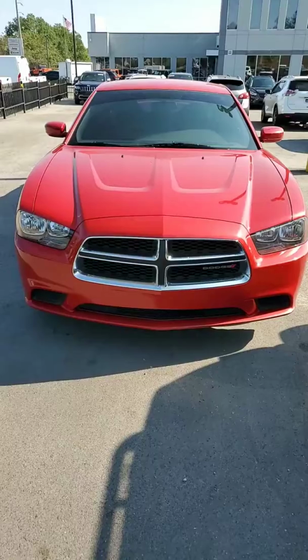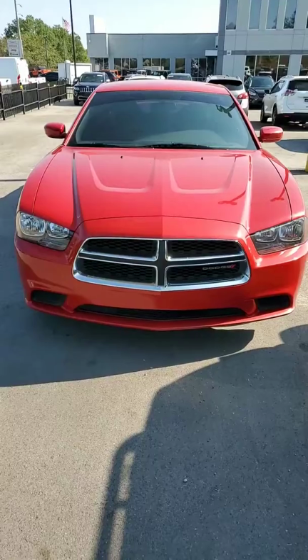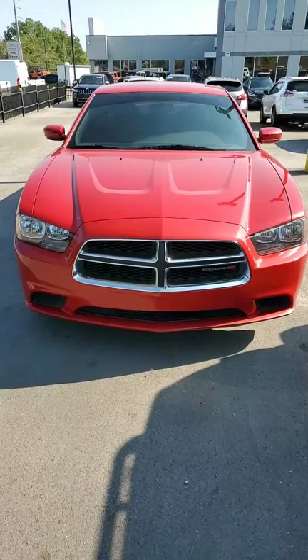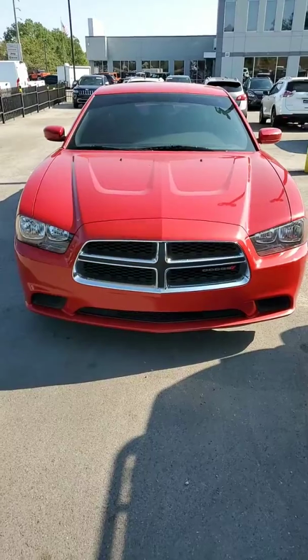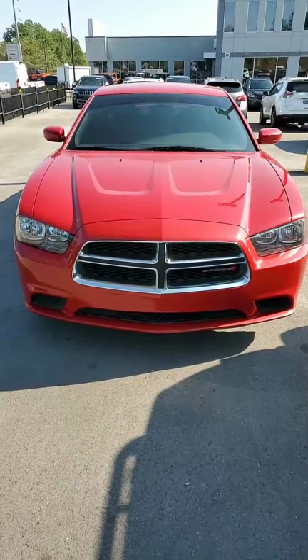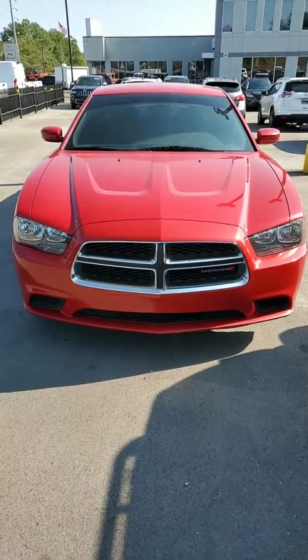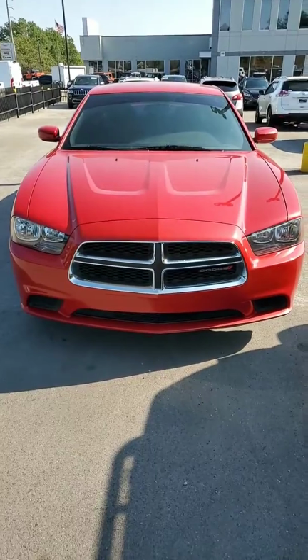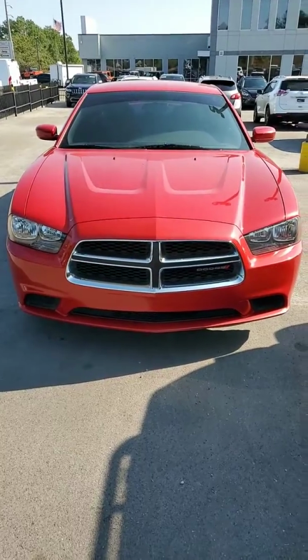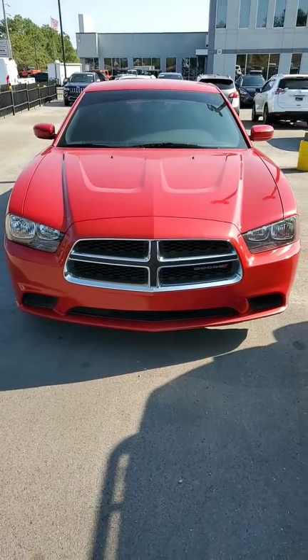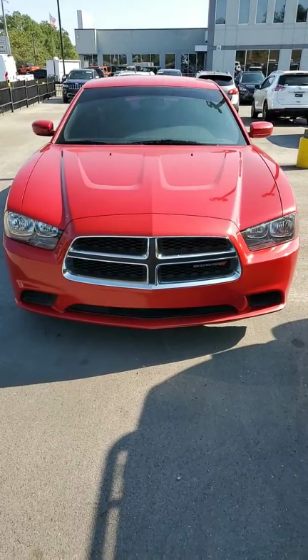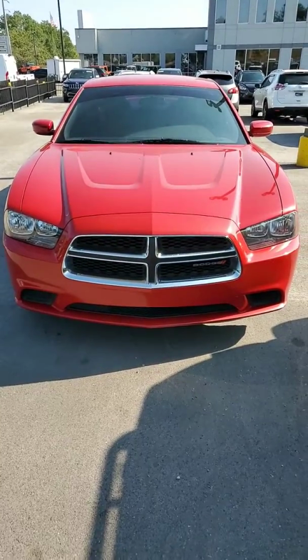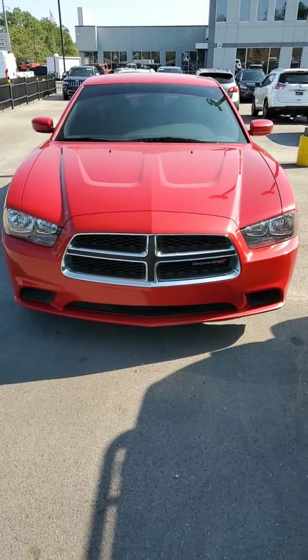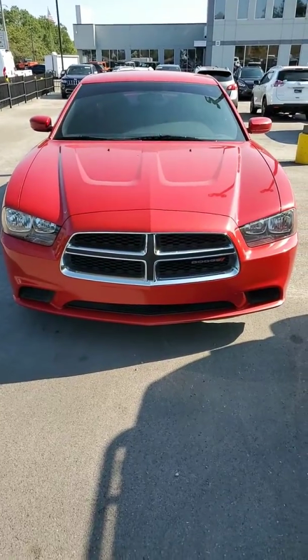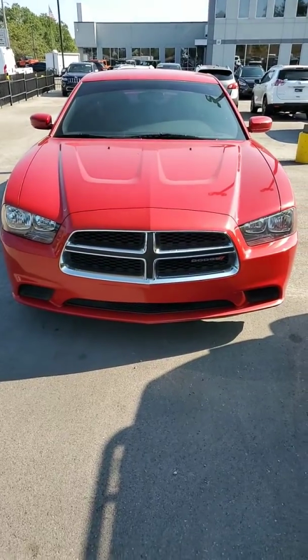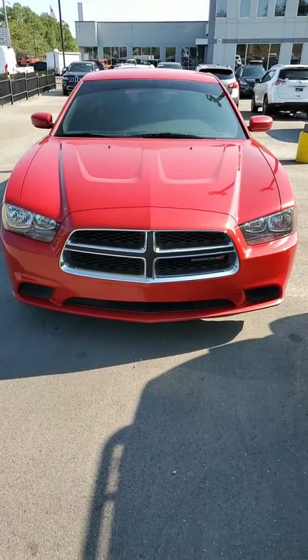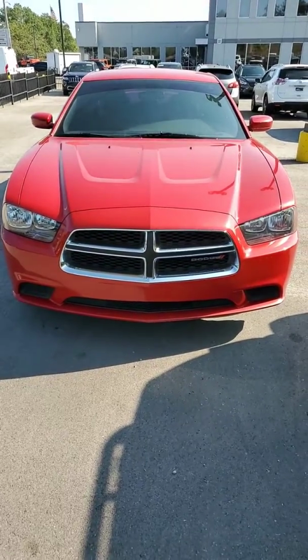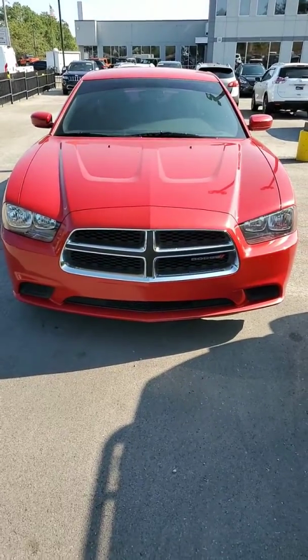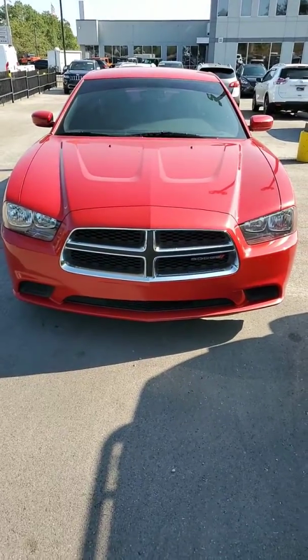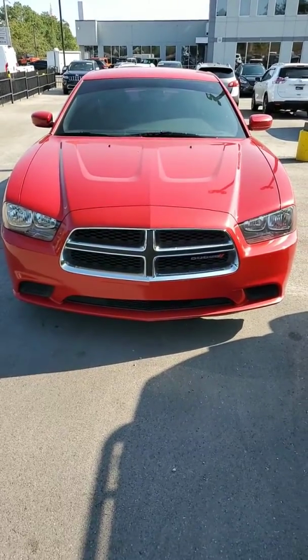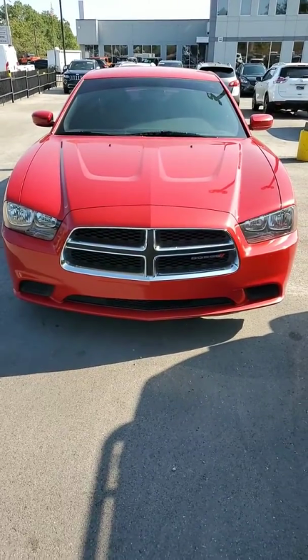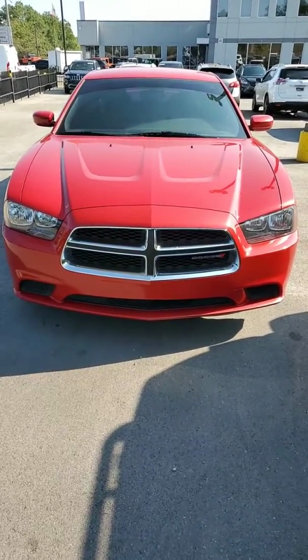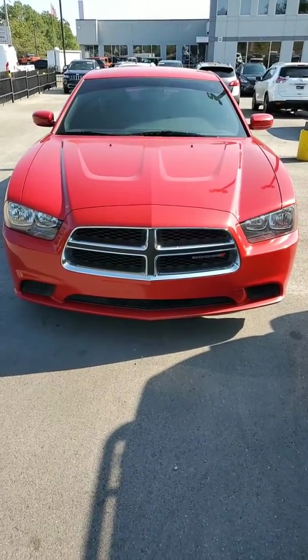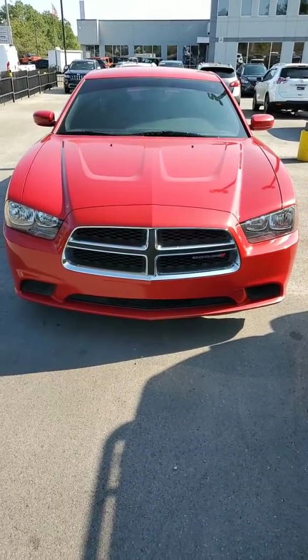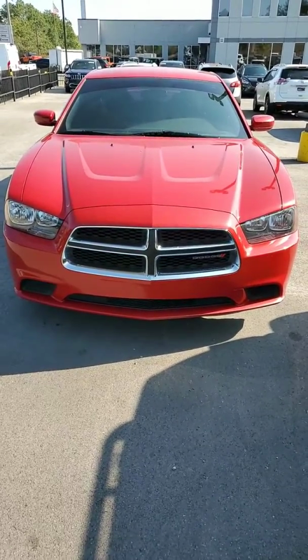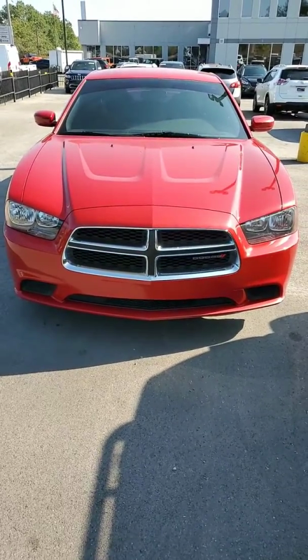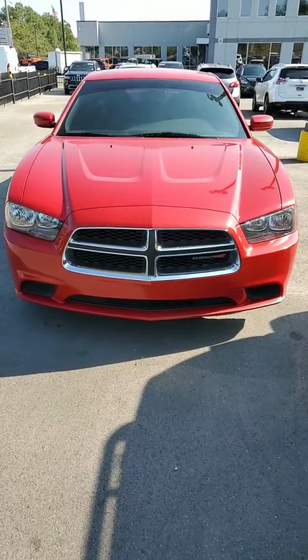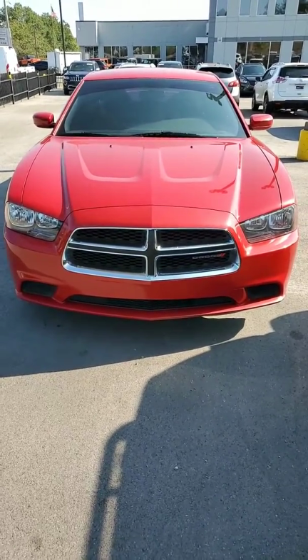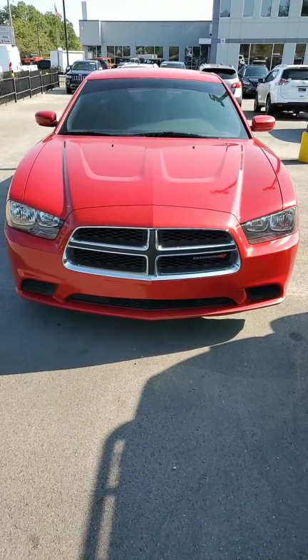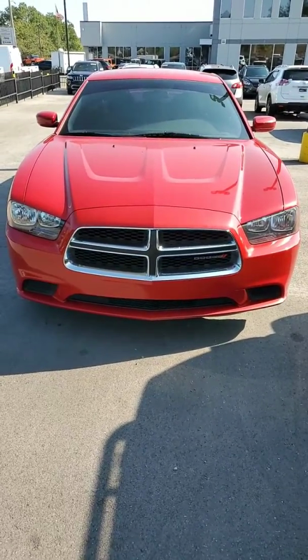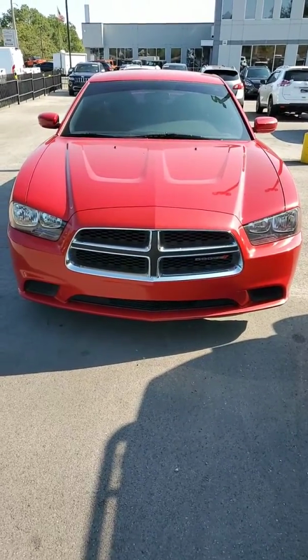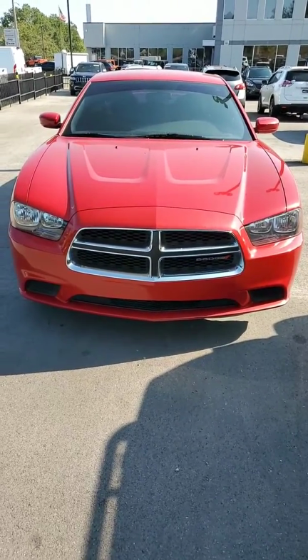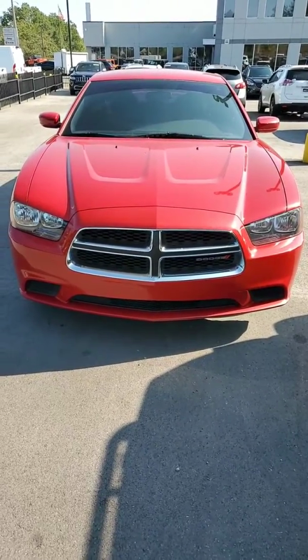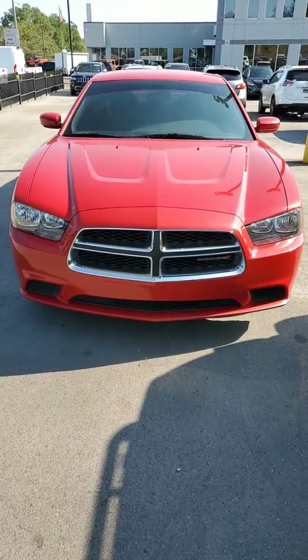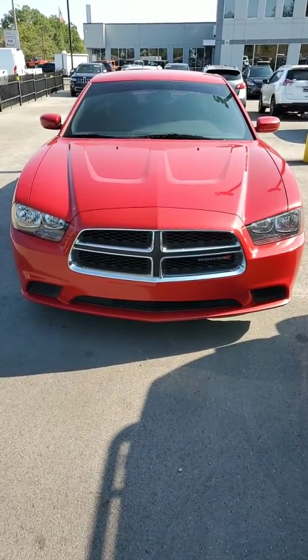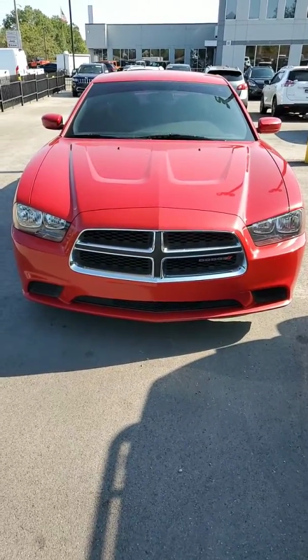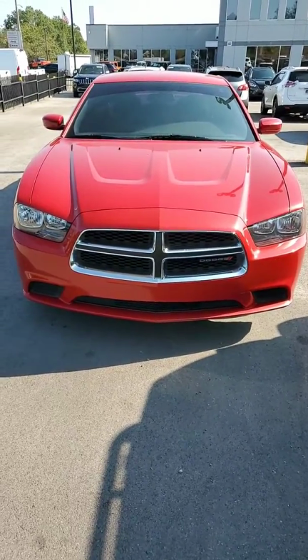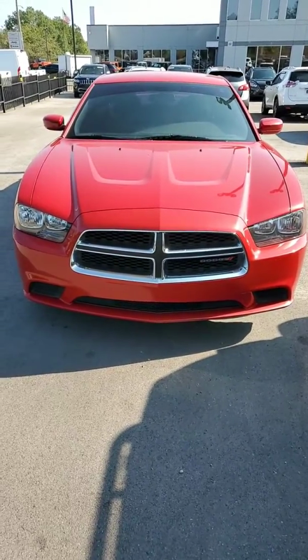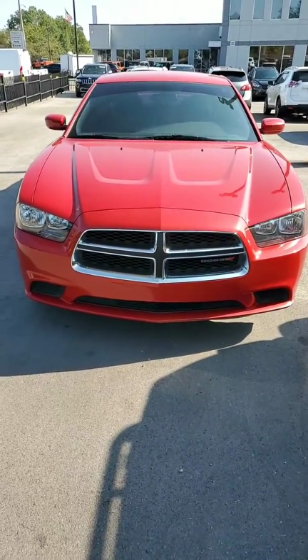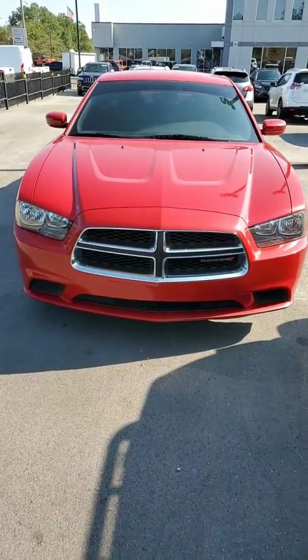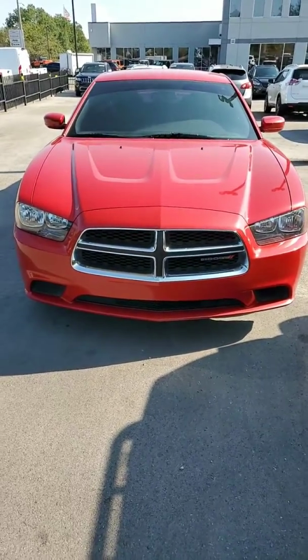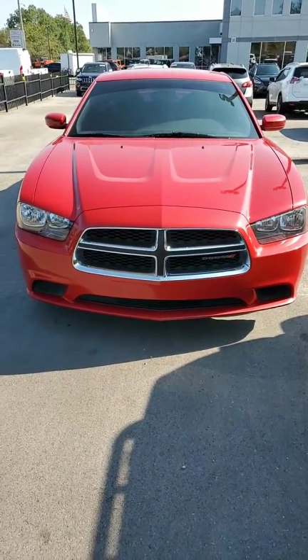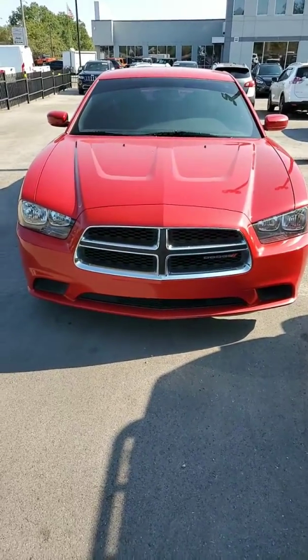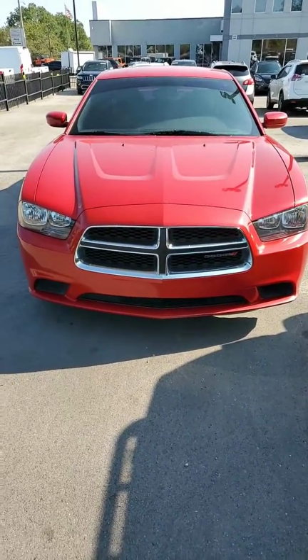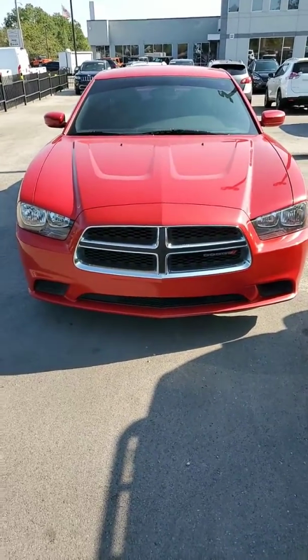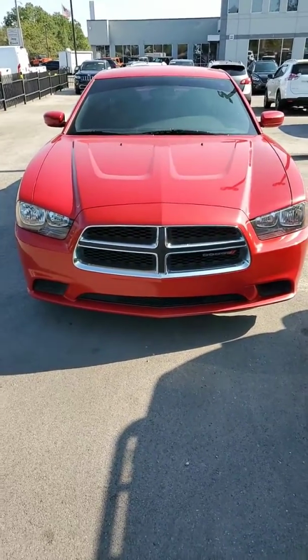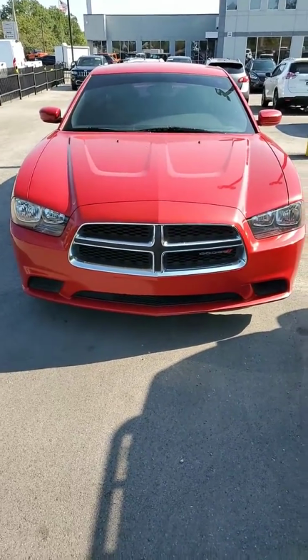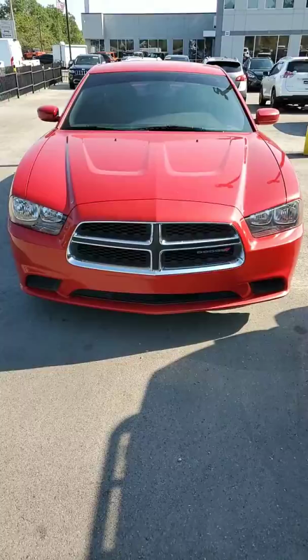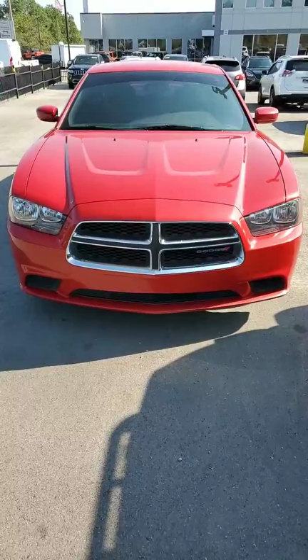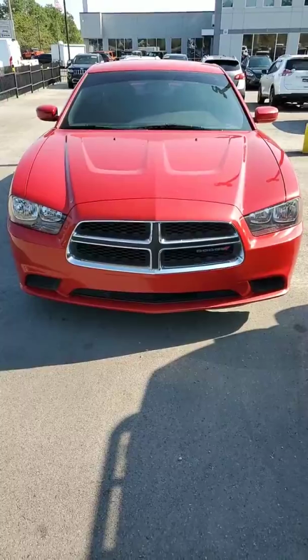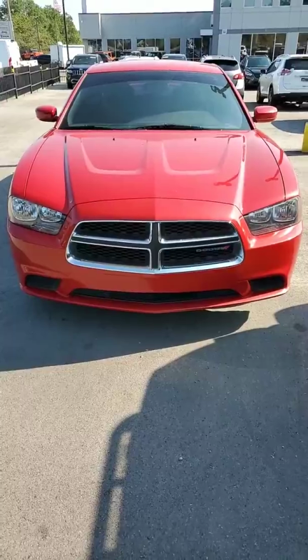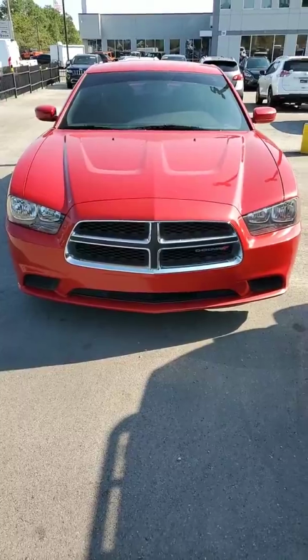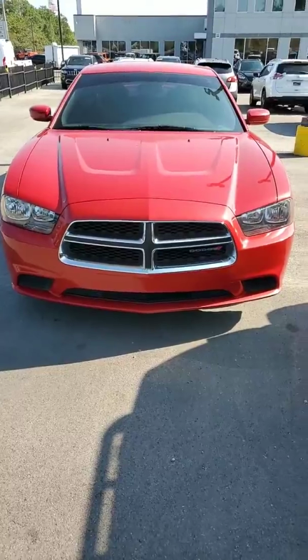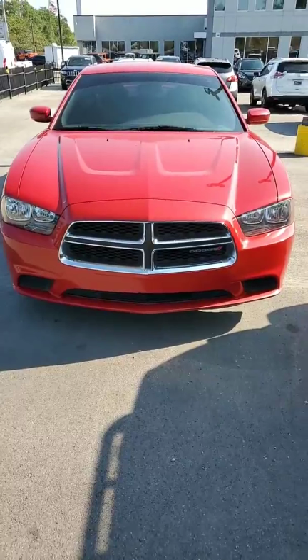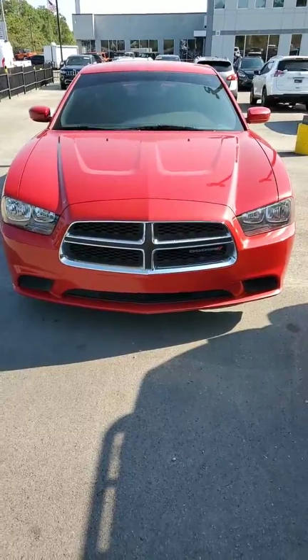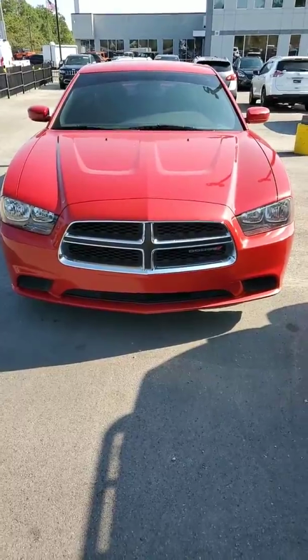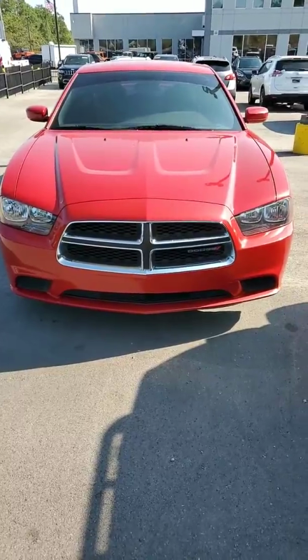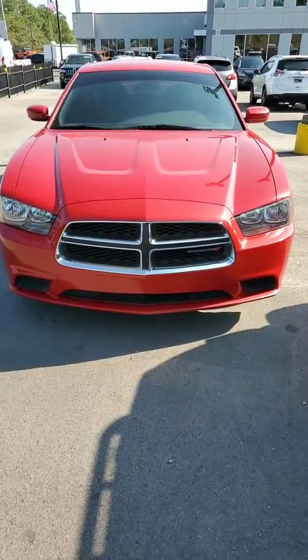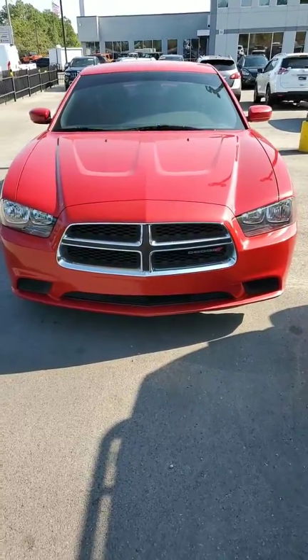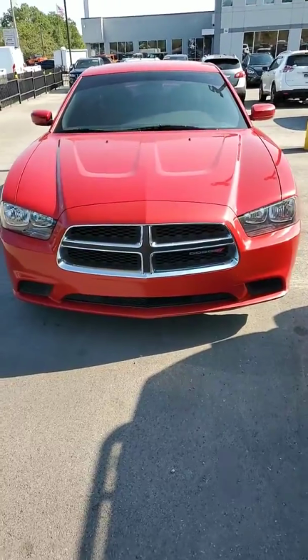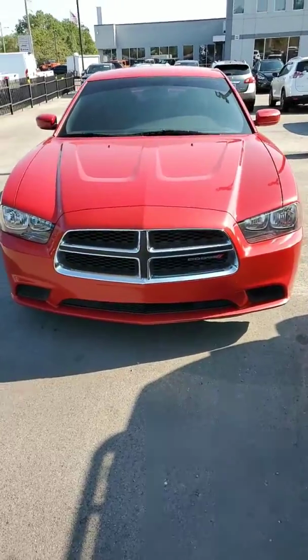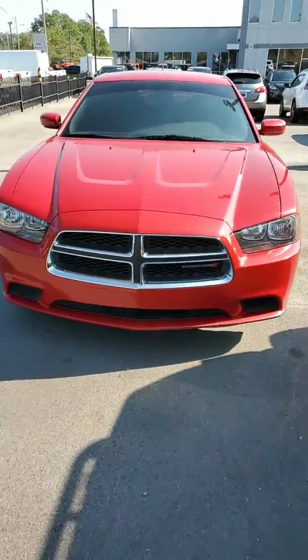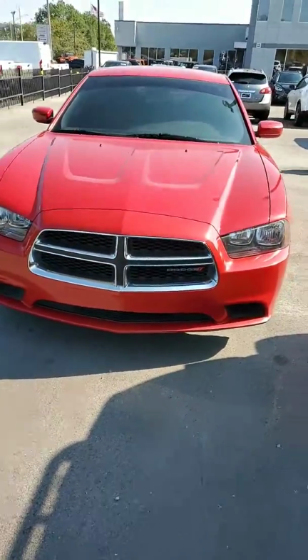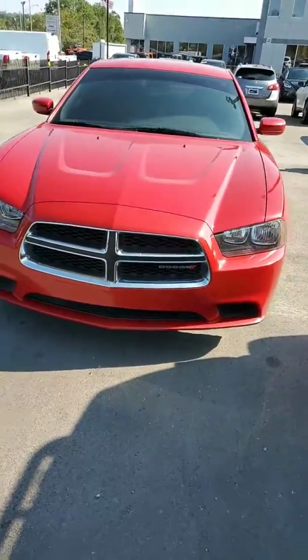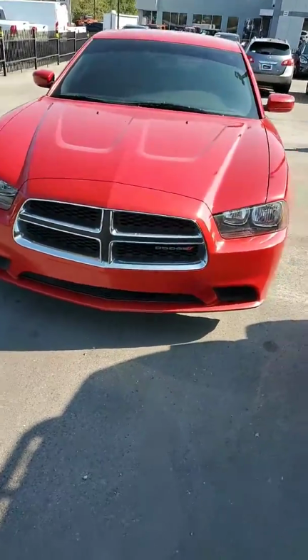Hello Stephanie, my name is Joe Davis. I'm with Secret City Dodge Jeep Ram, and this is your 2012 Dodge Charger SE.